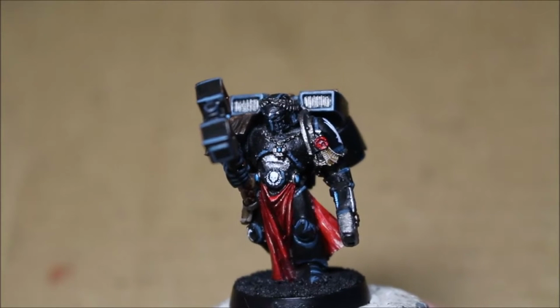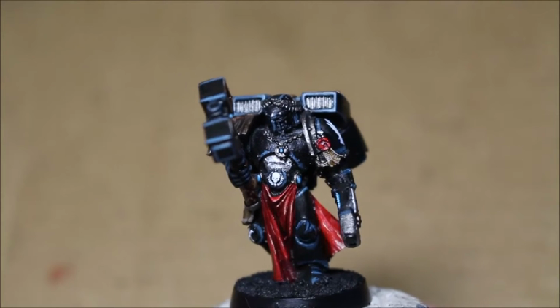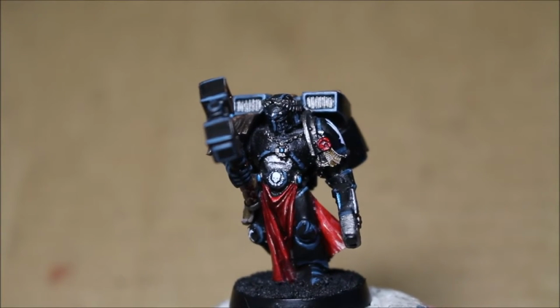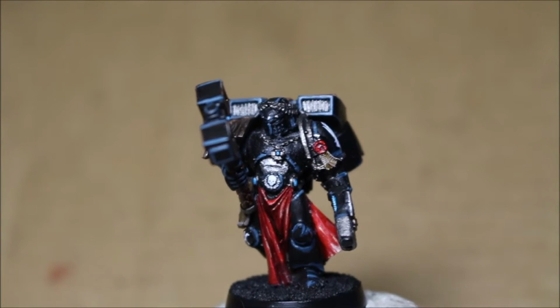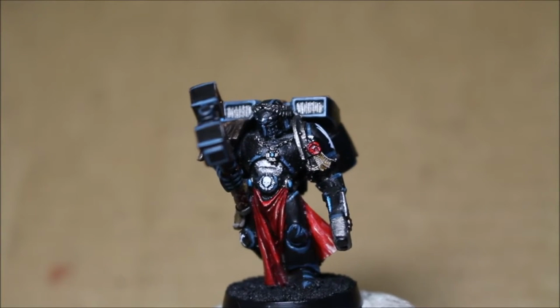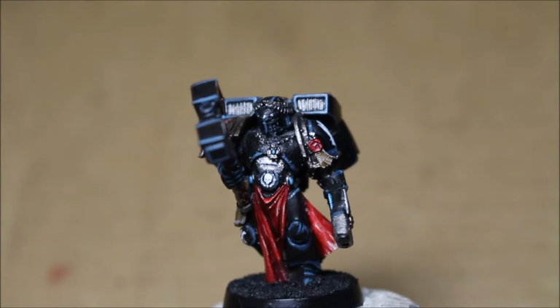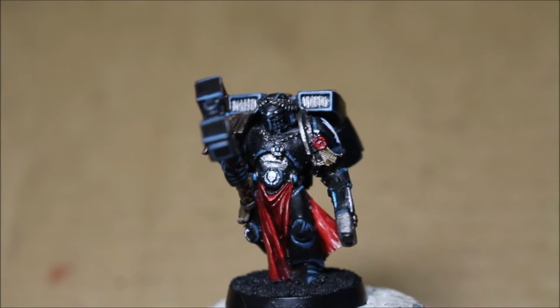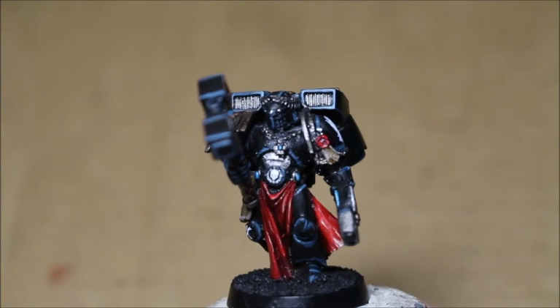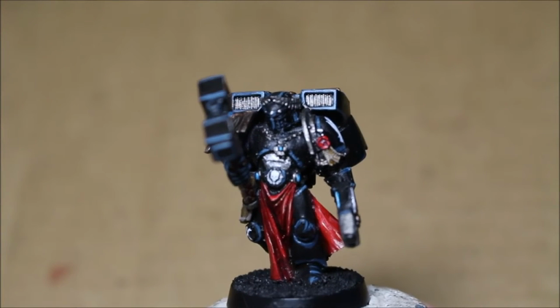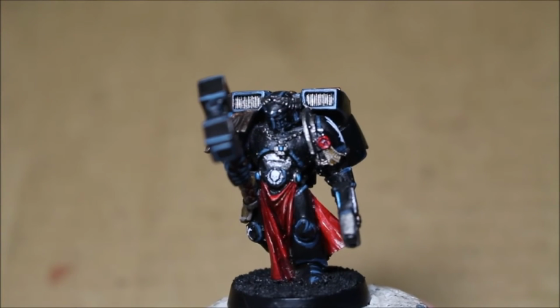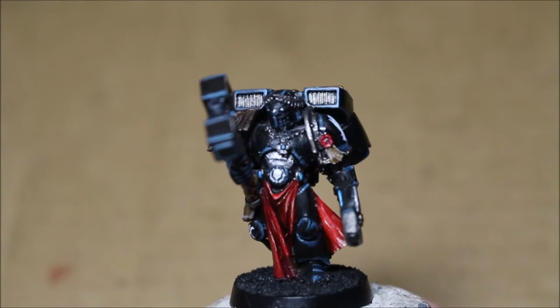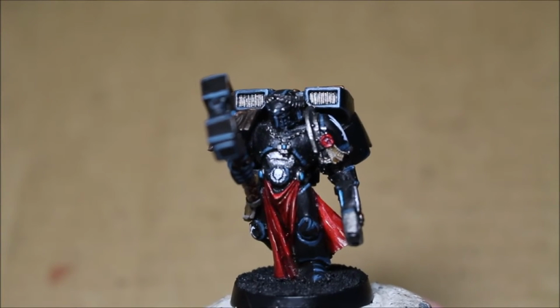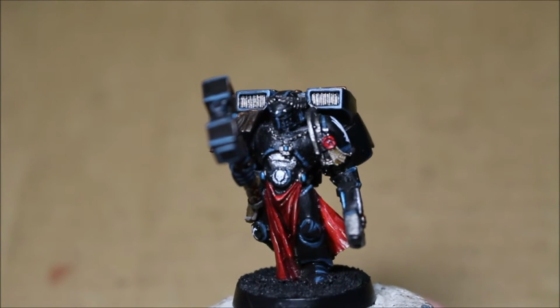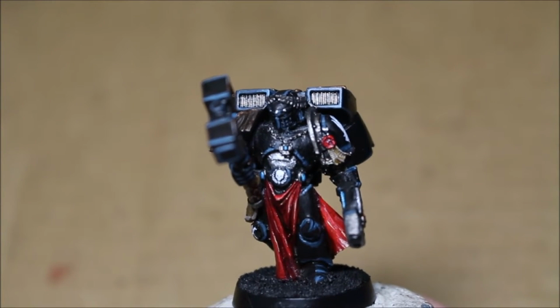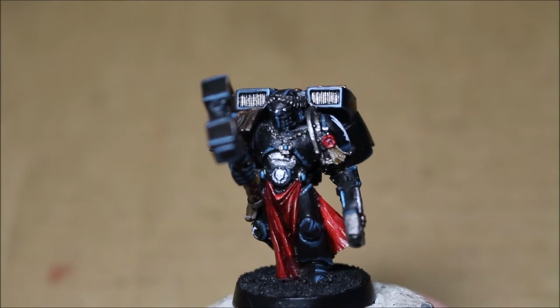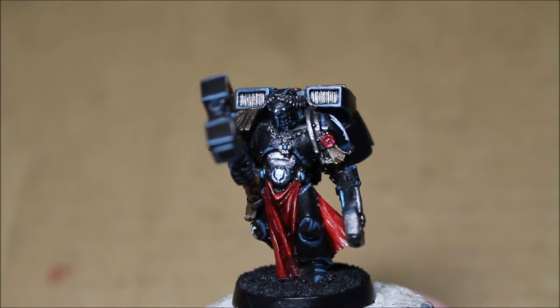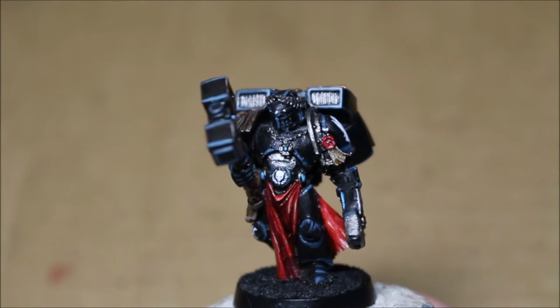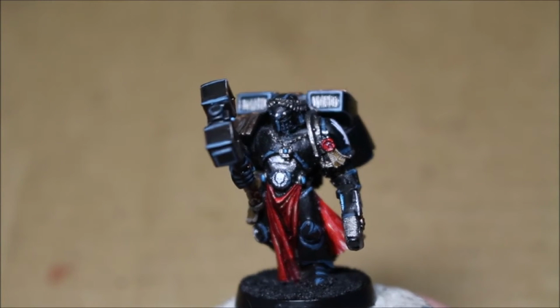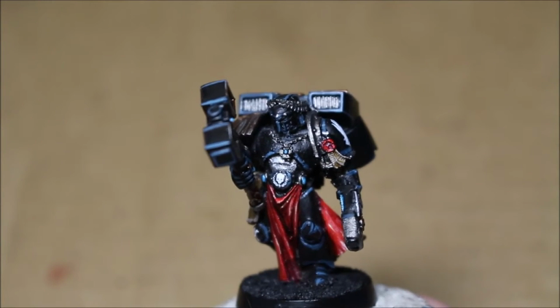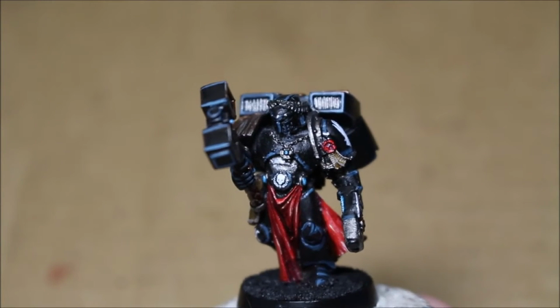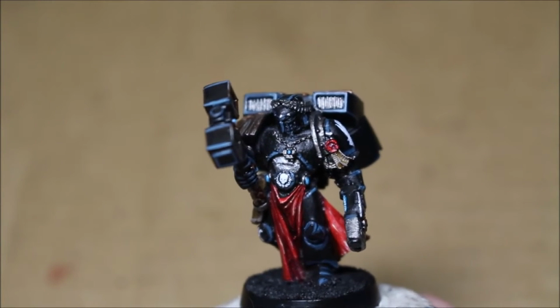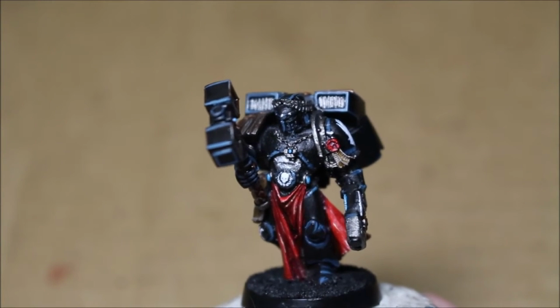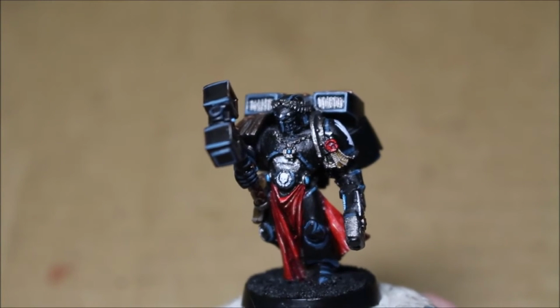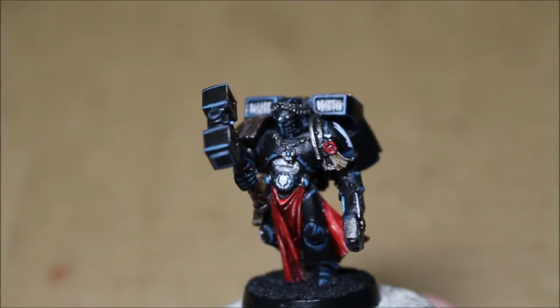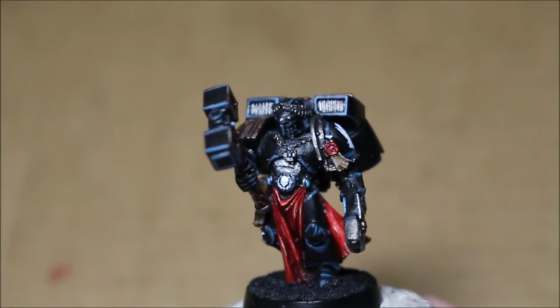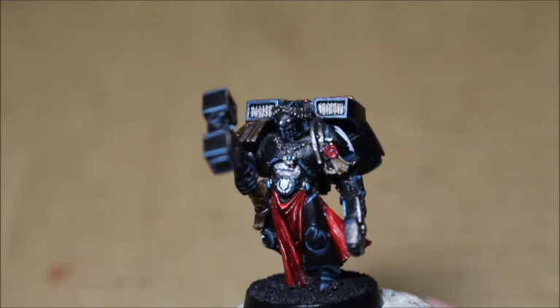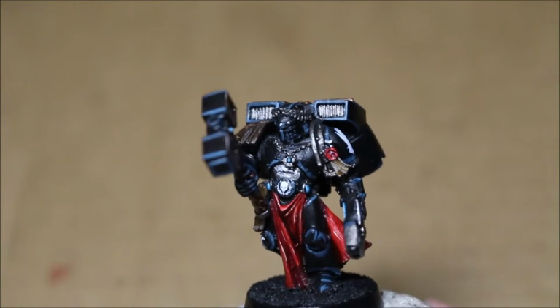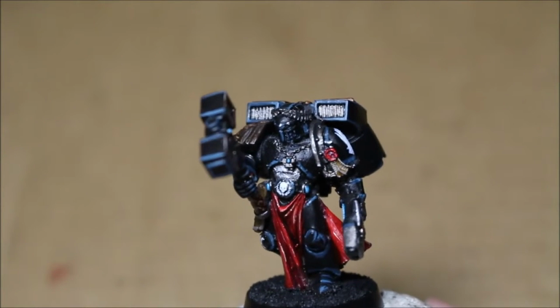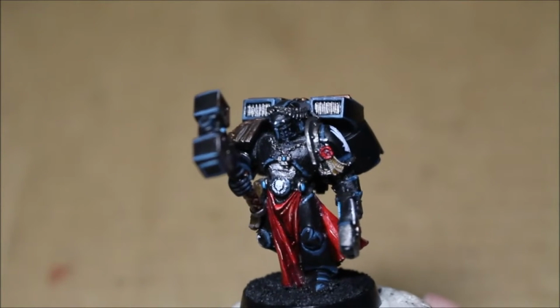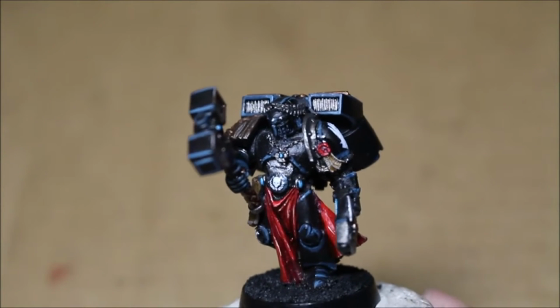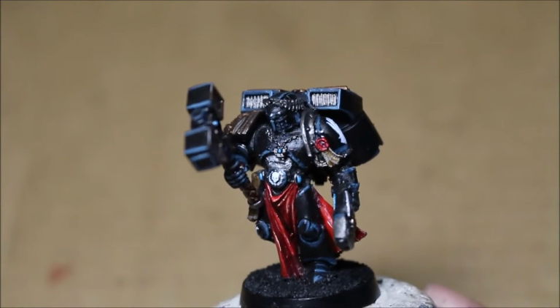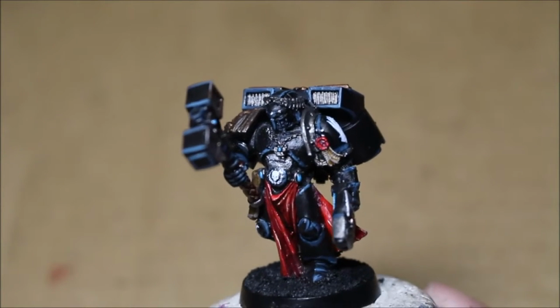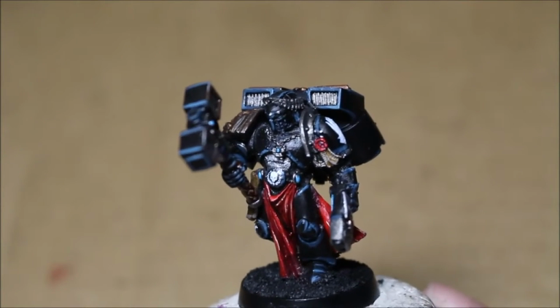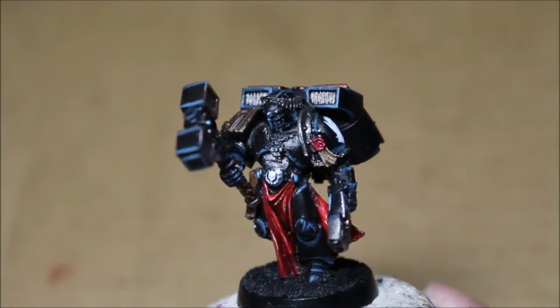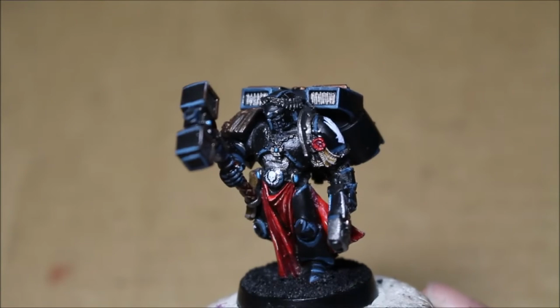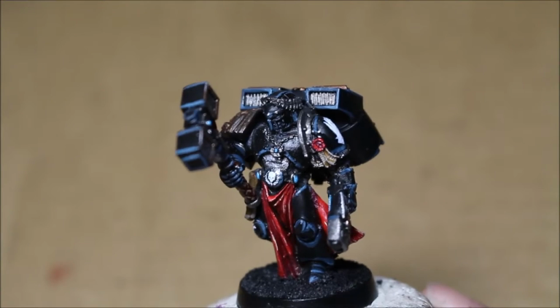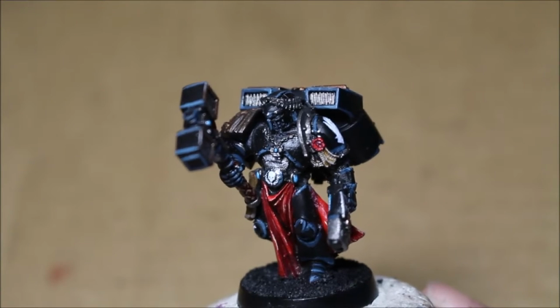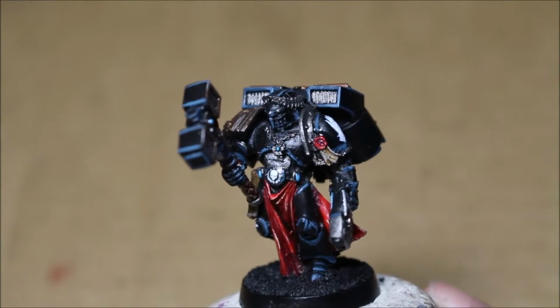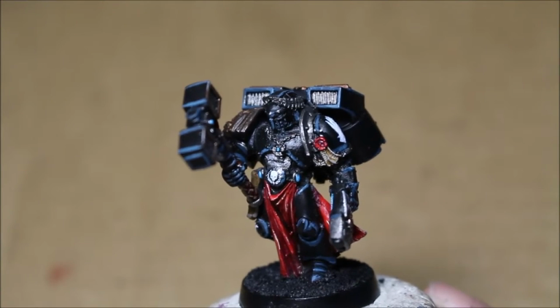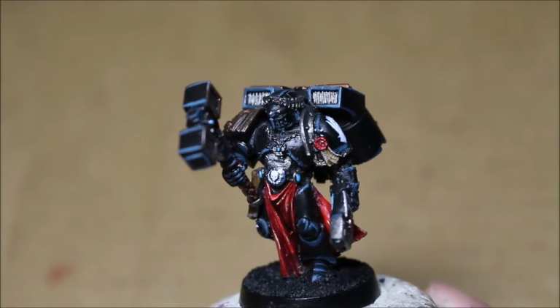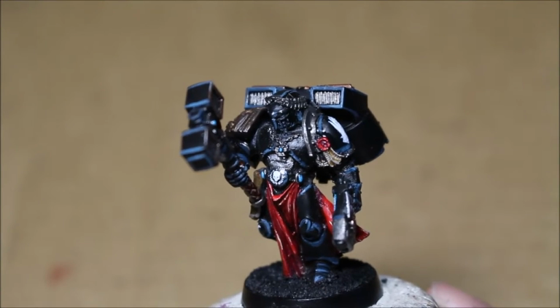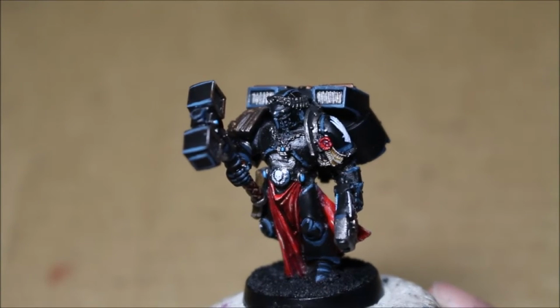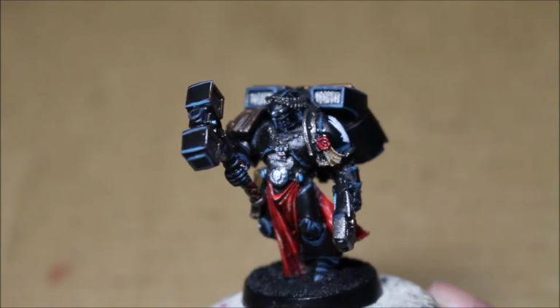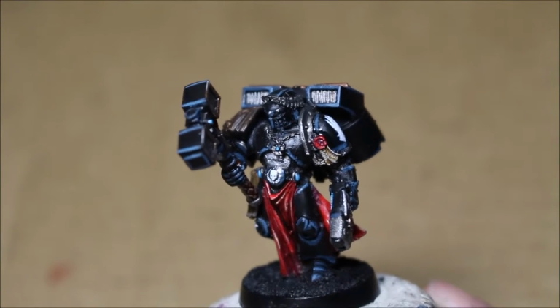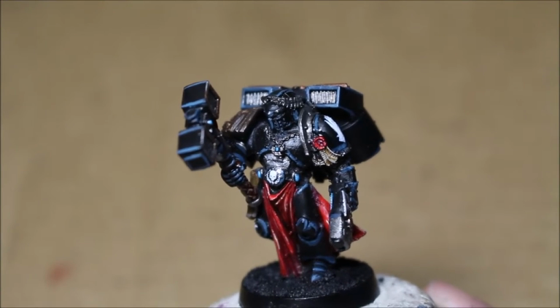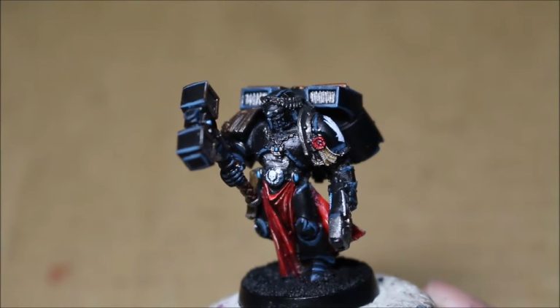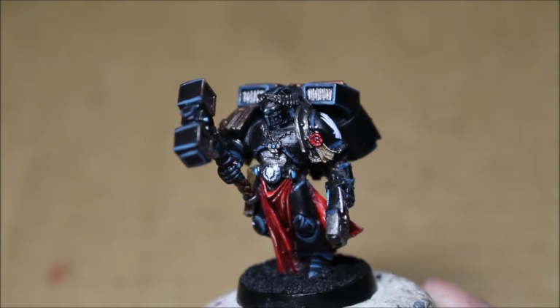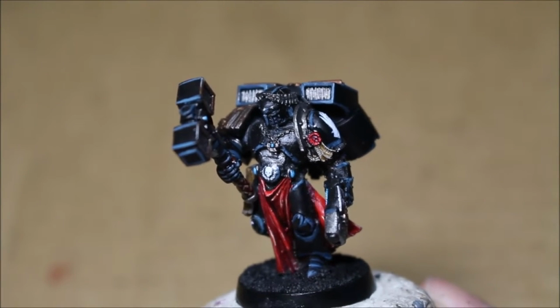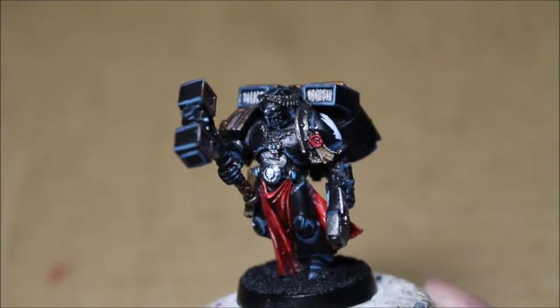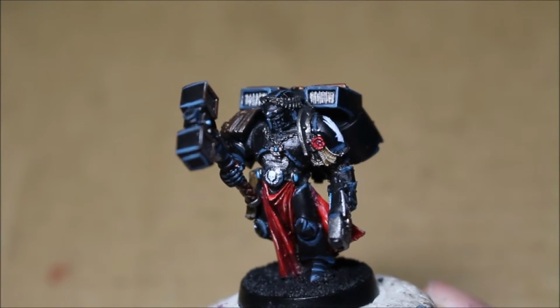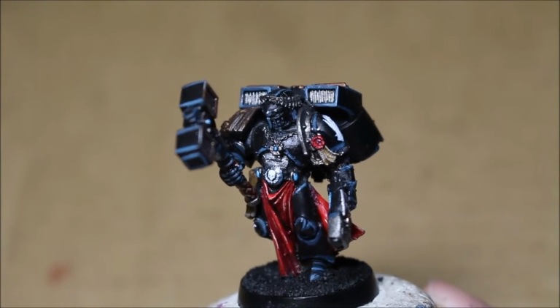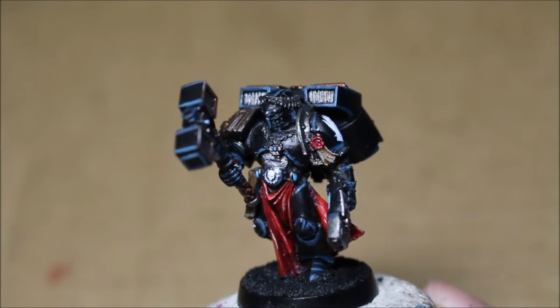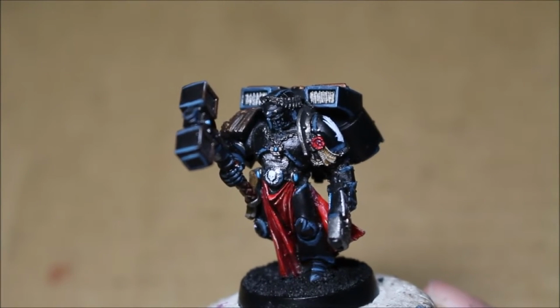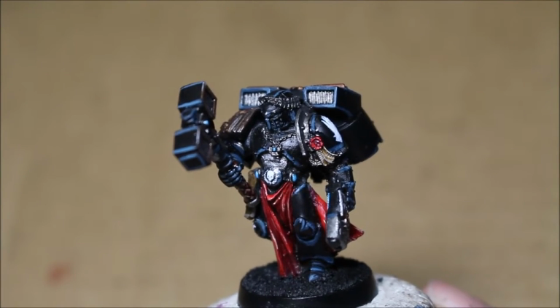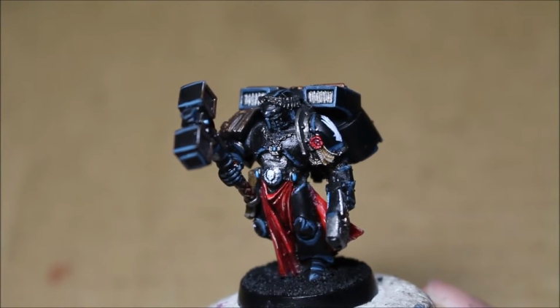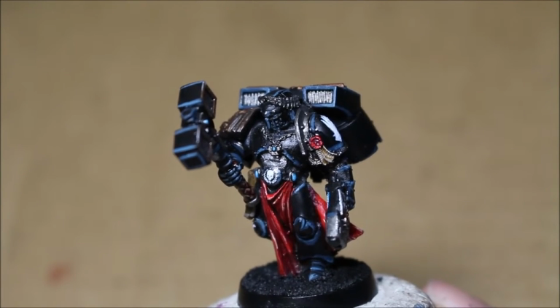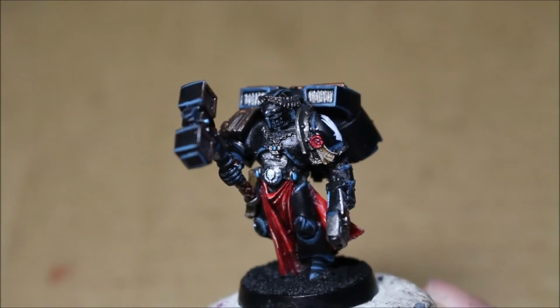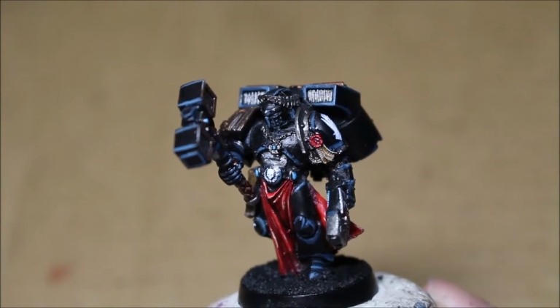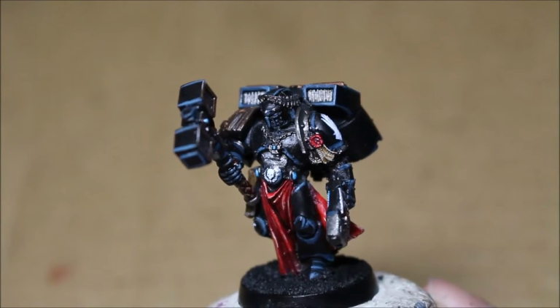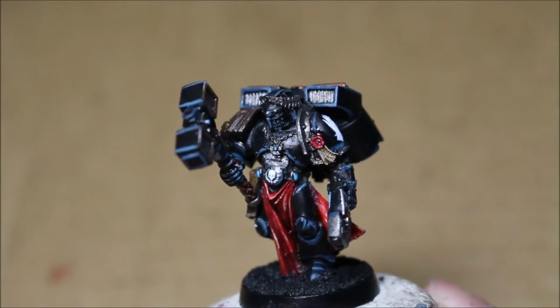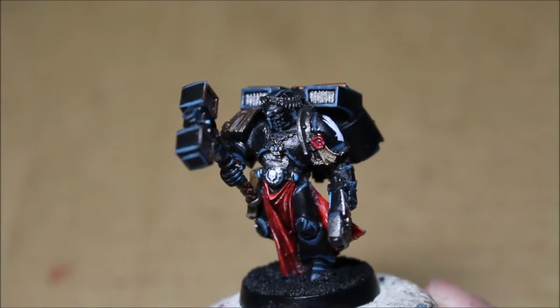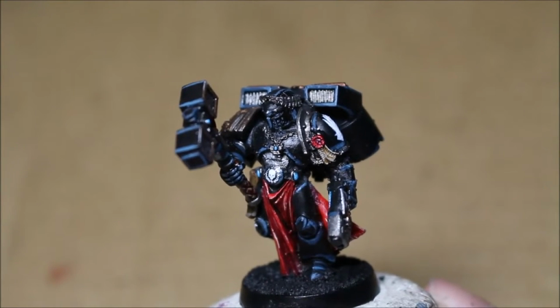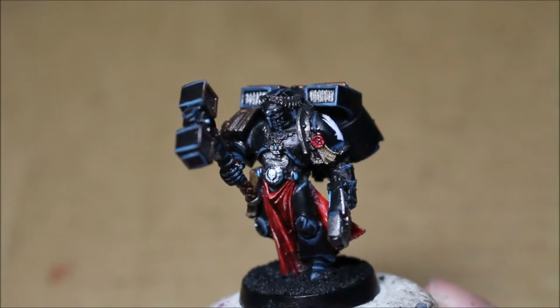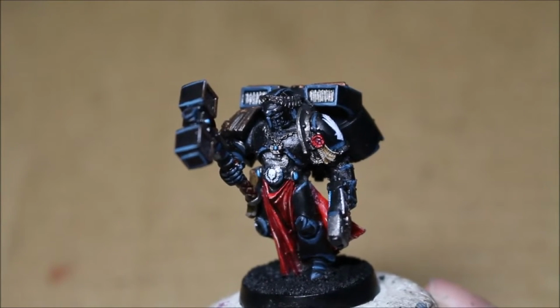What is up, players? It's Warboss Tay up in his mug. Welcome to a video focusing on the converted Space Marine commander here.